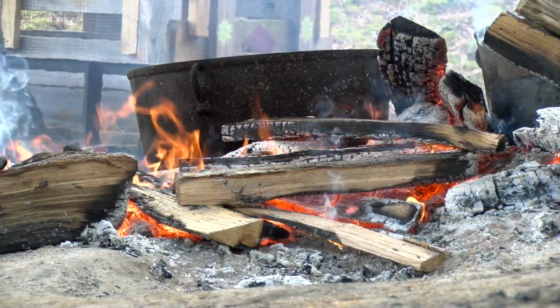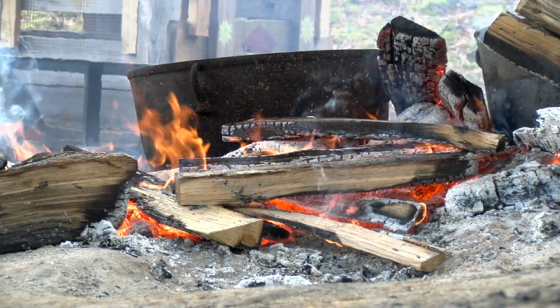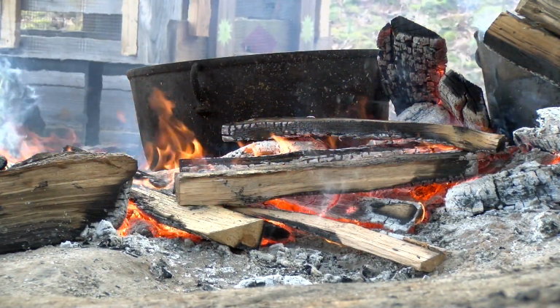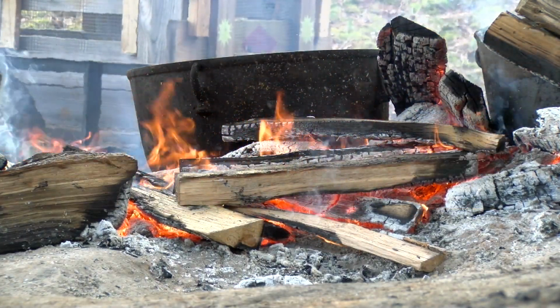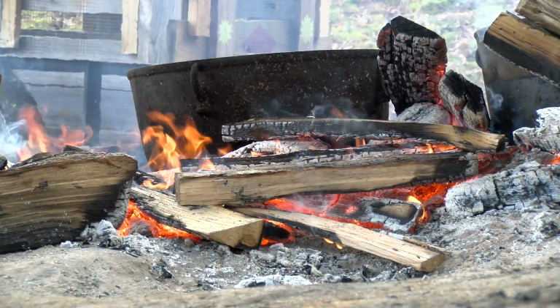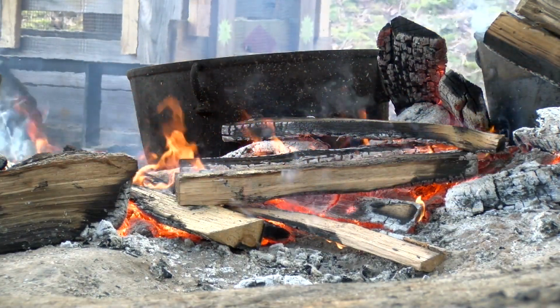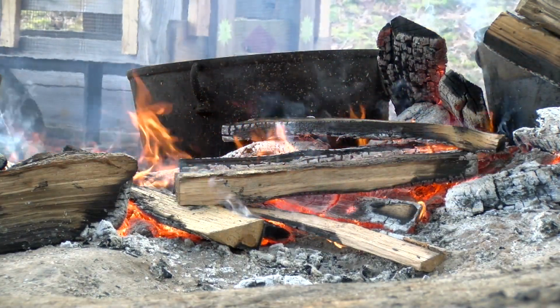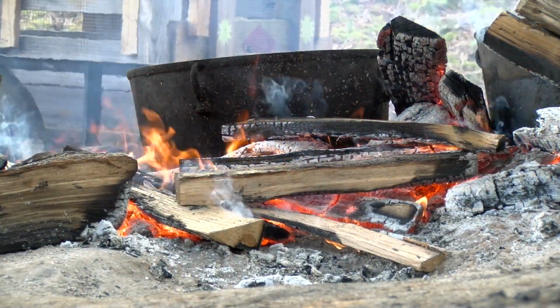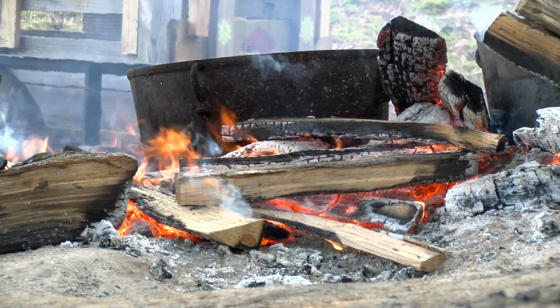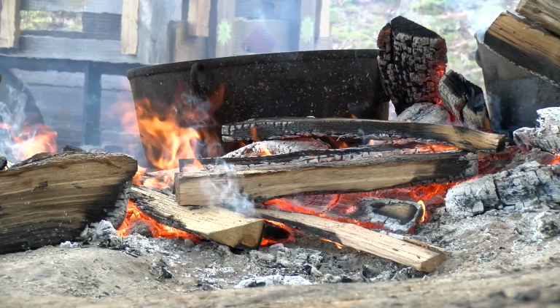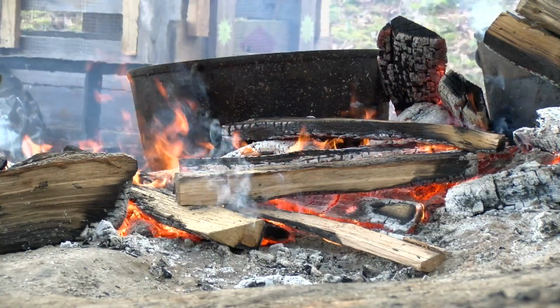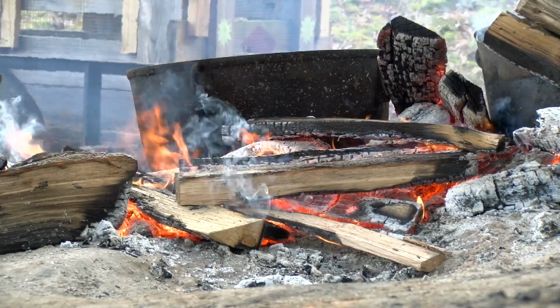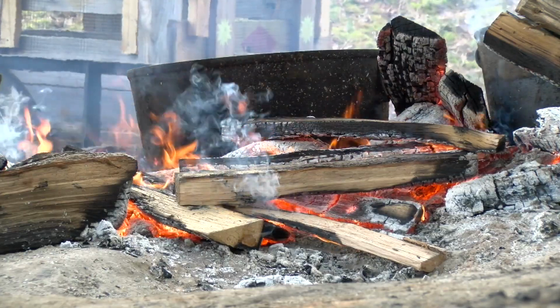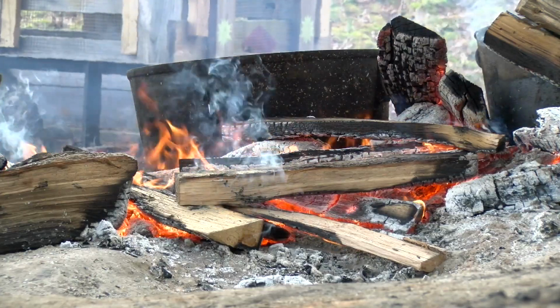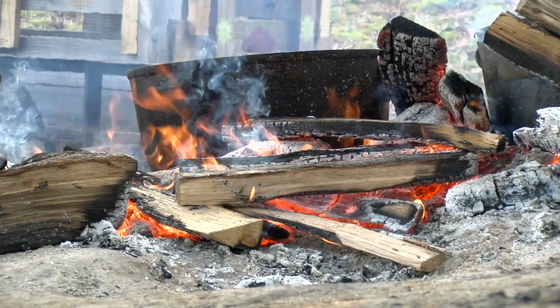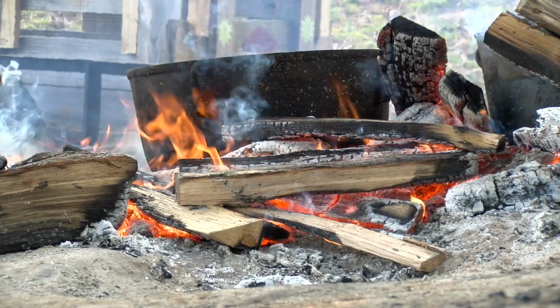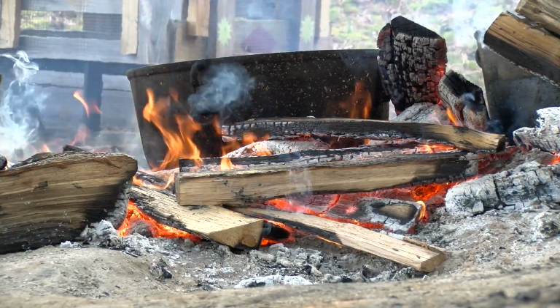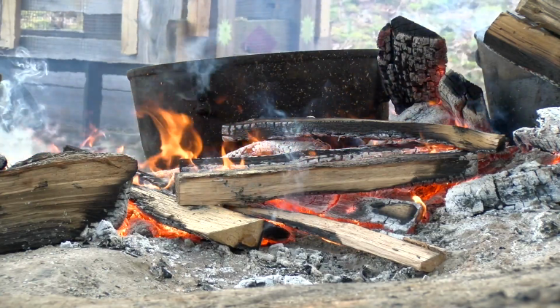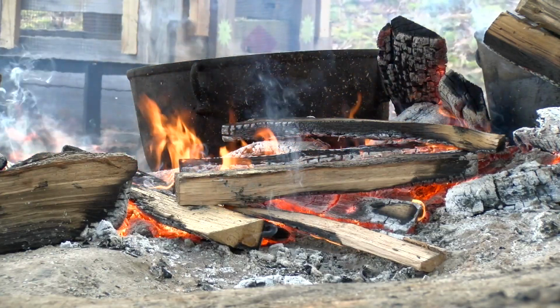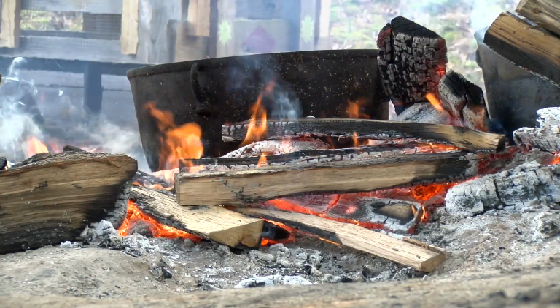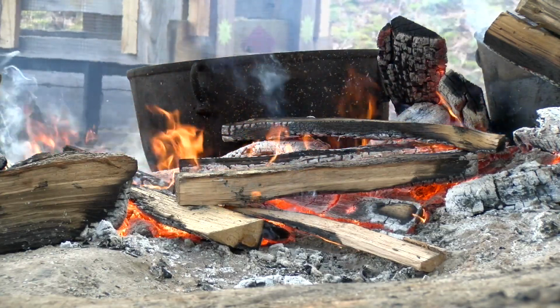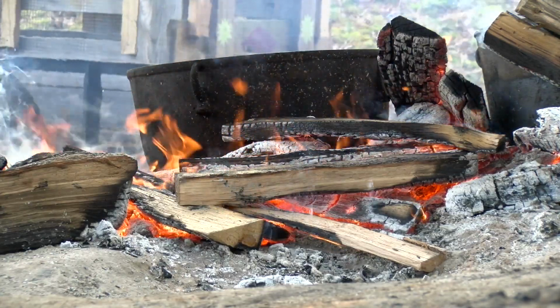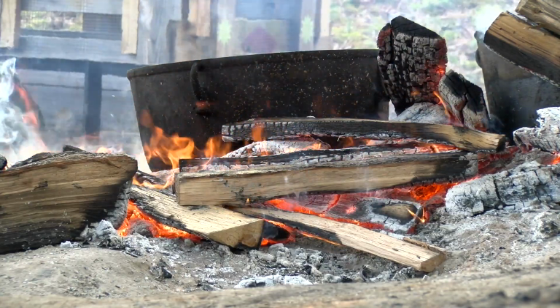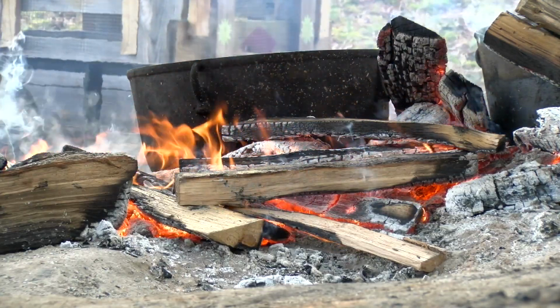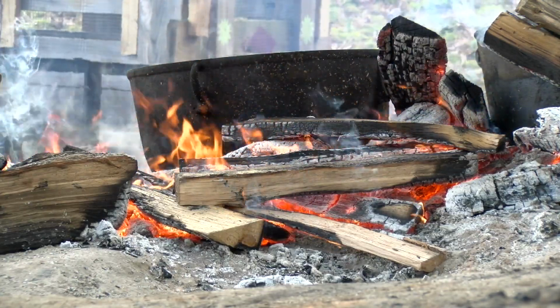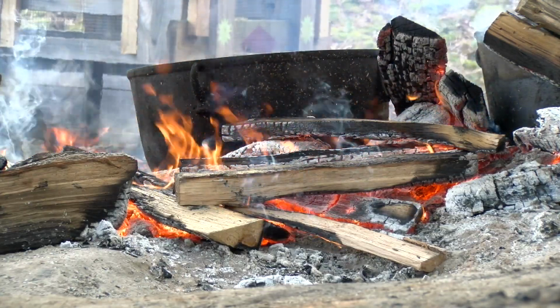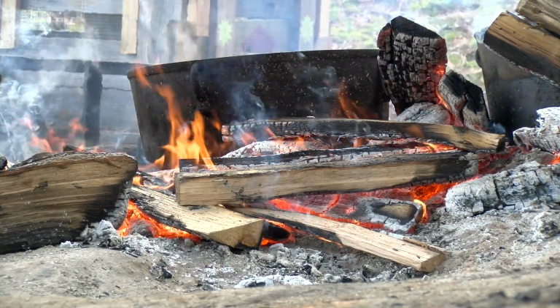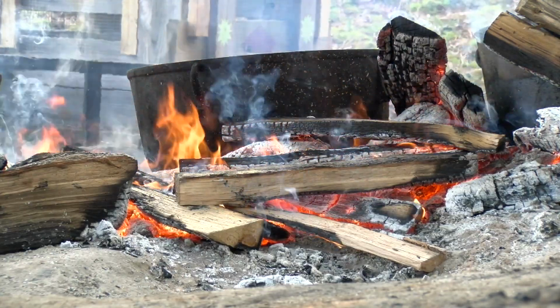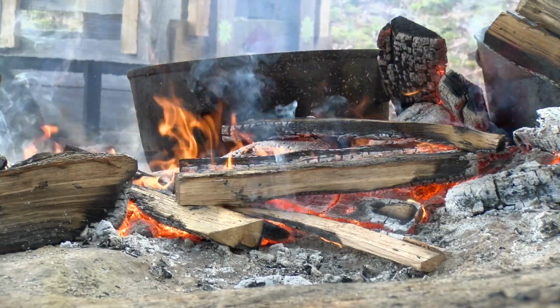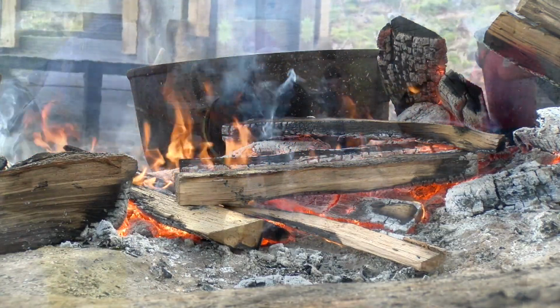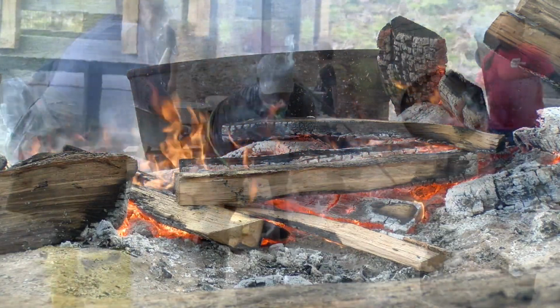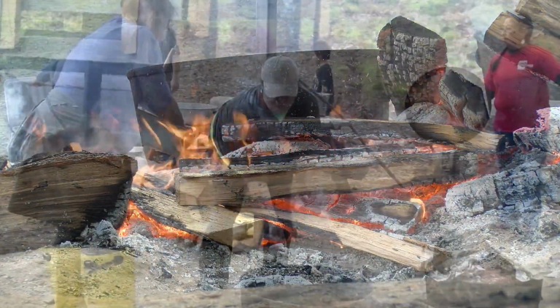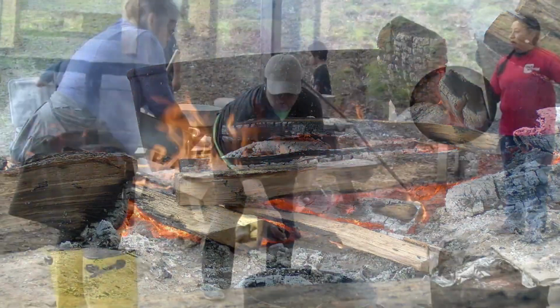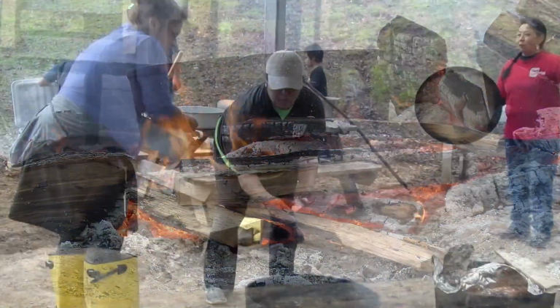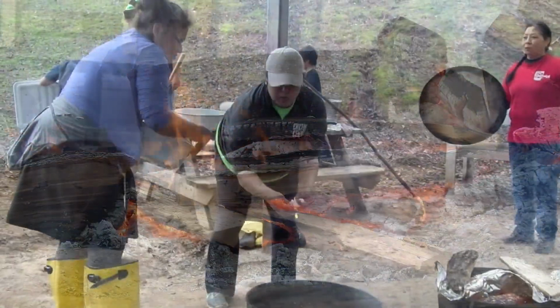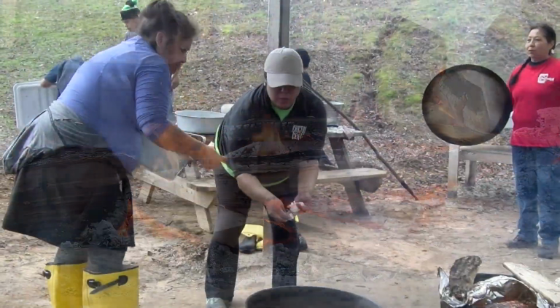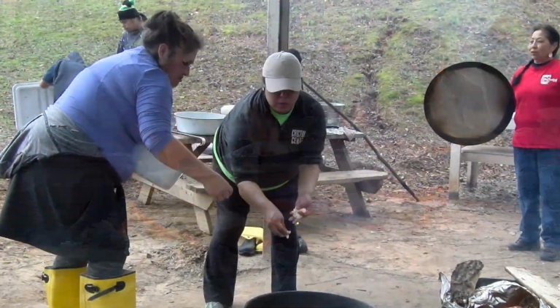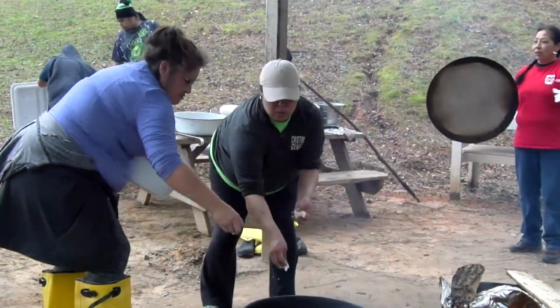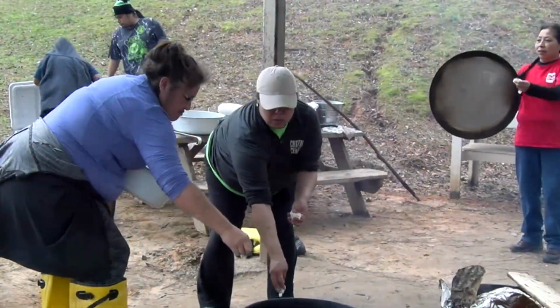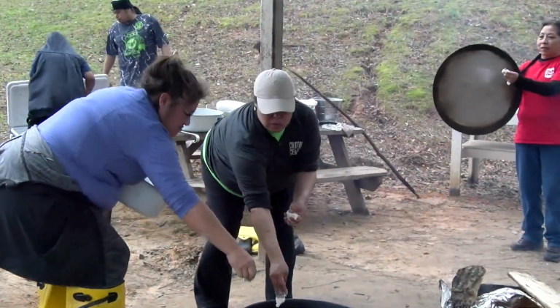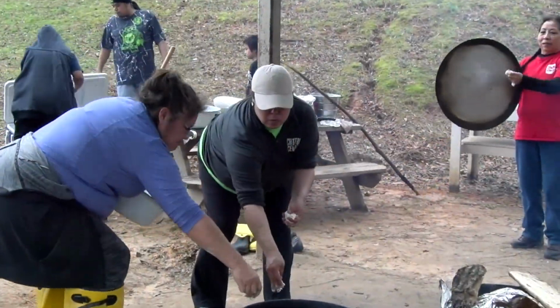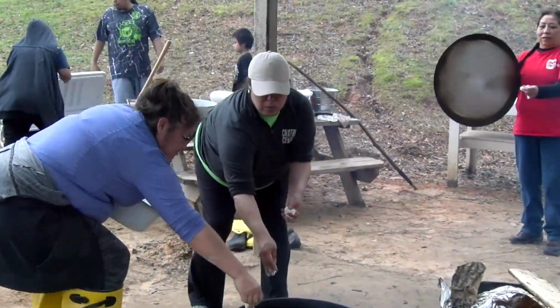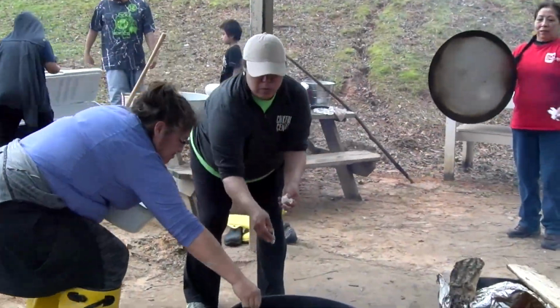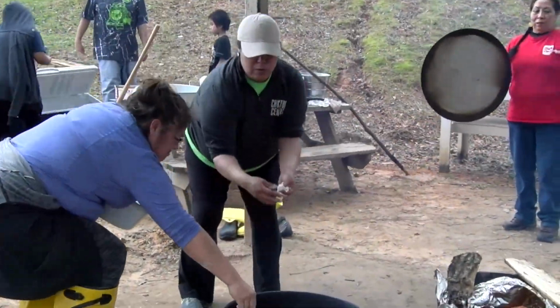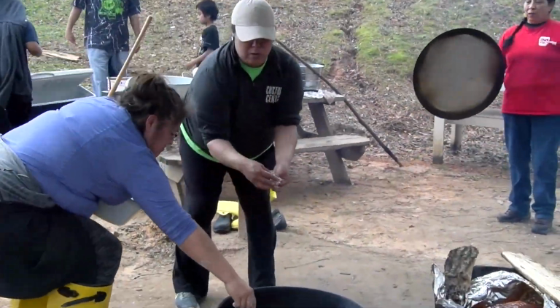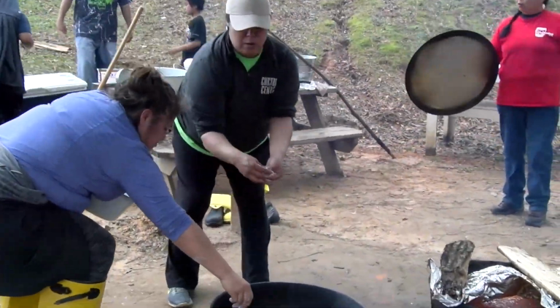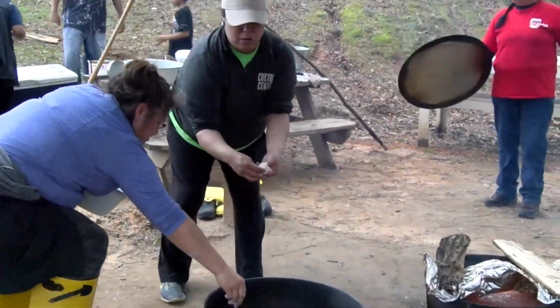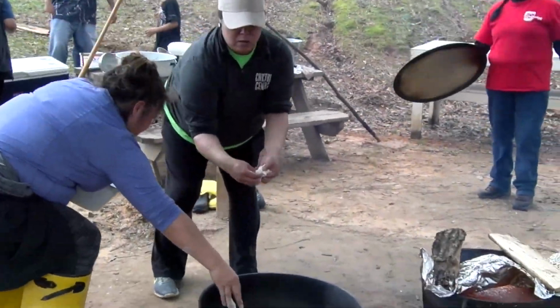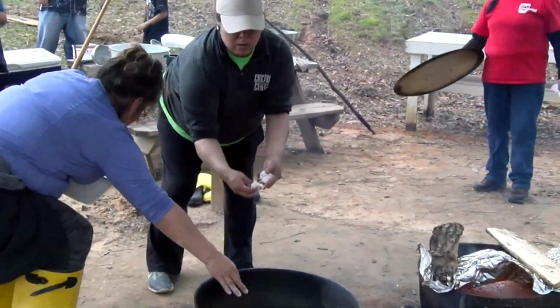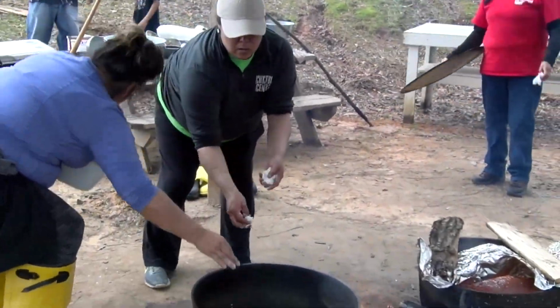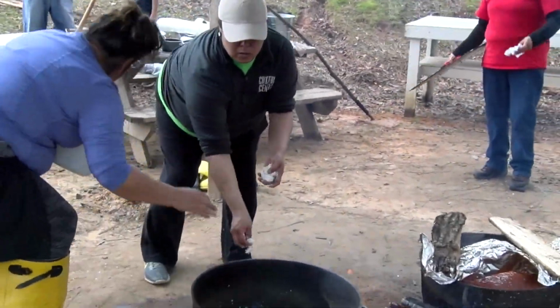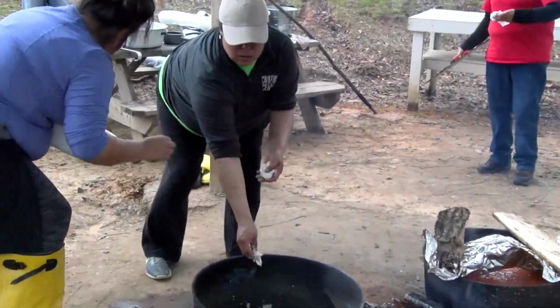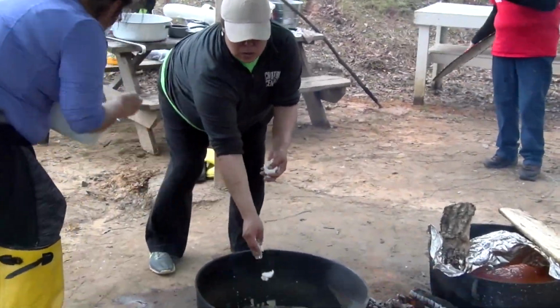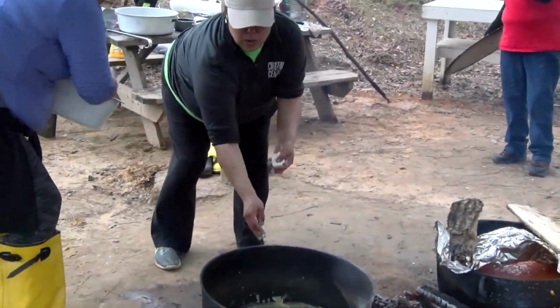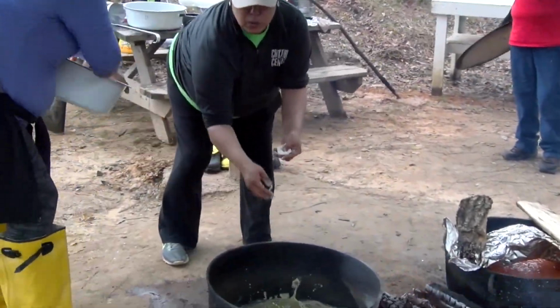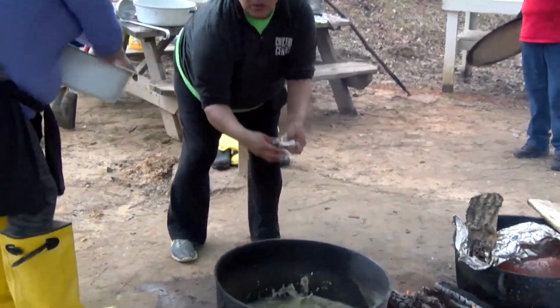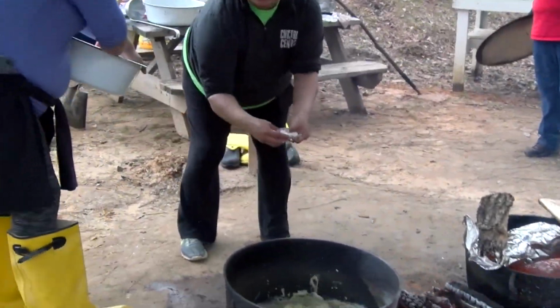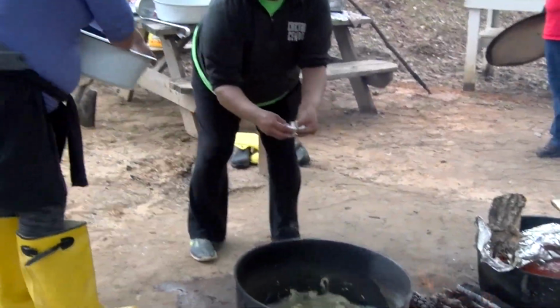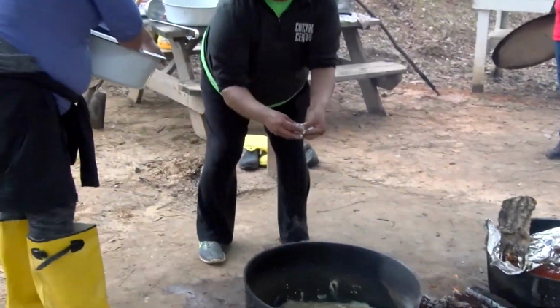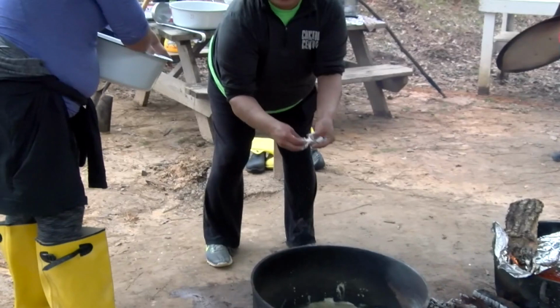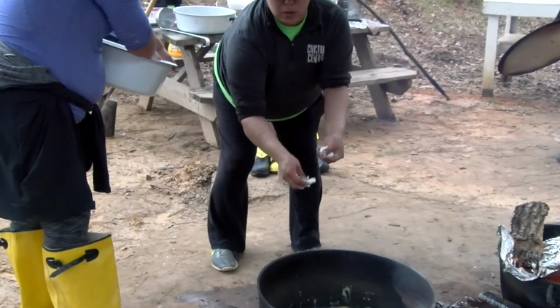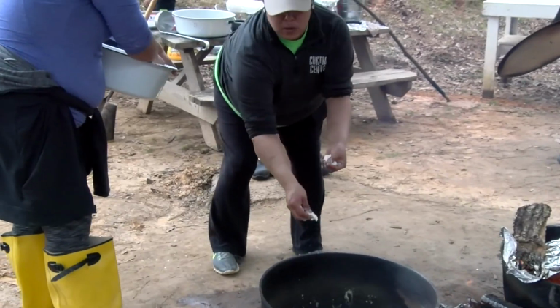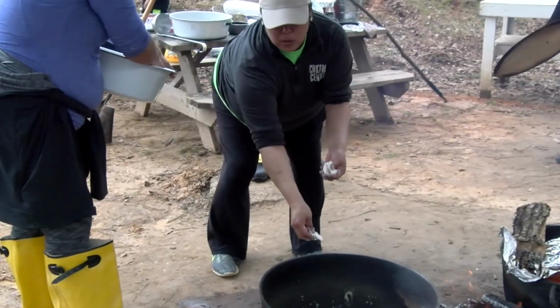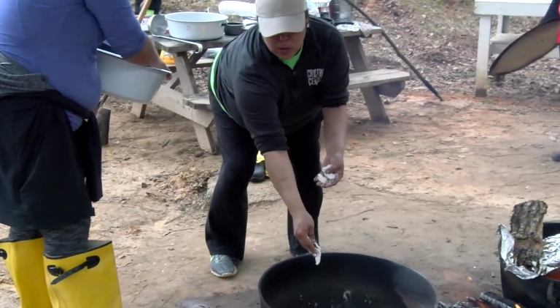Cooking has been one of the favorite pastimes of Choctaws, whether it's making hominy, banaha, or good old-fashioned chicken soup.